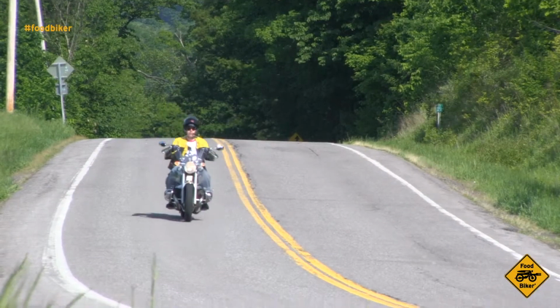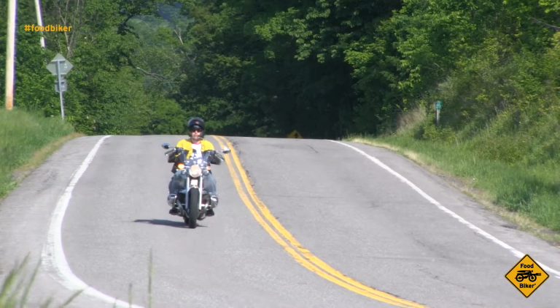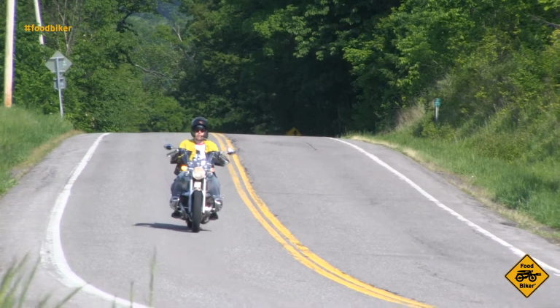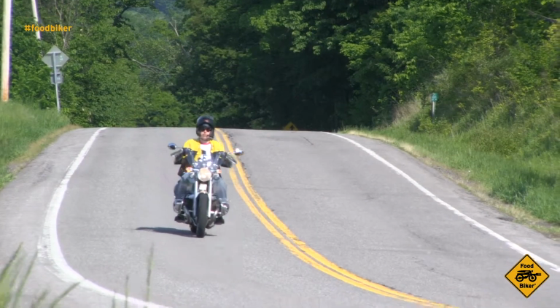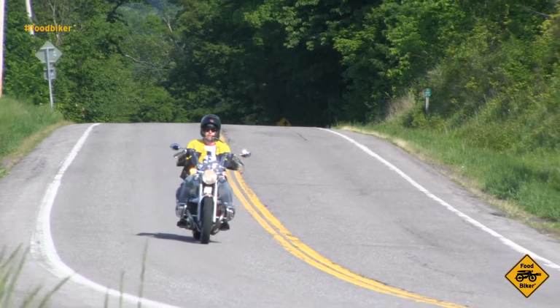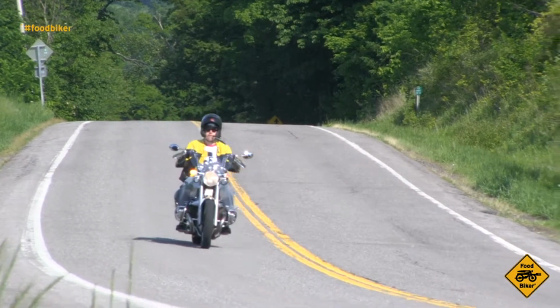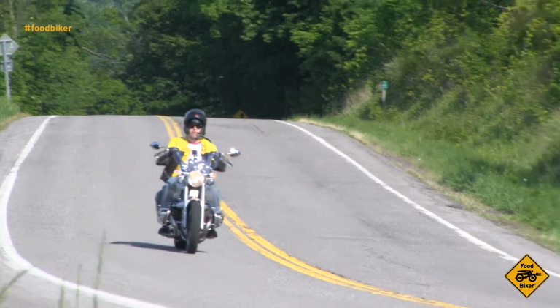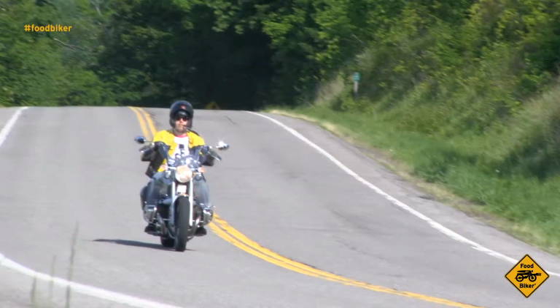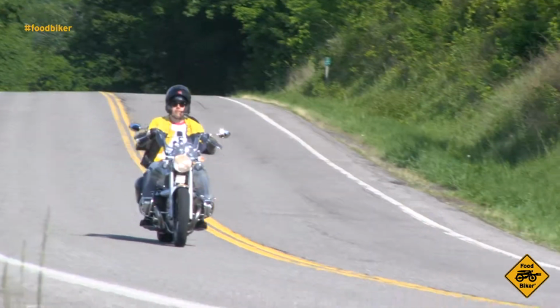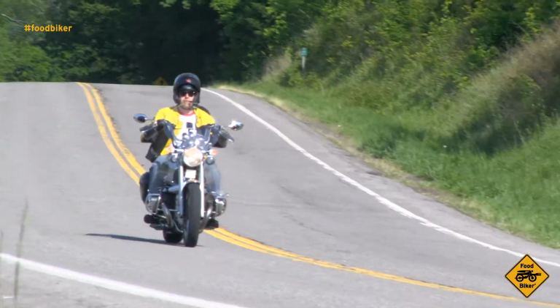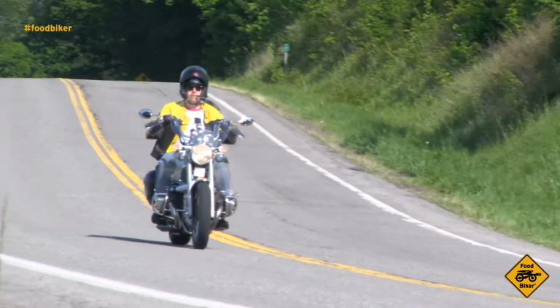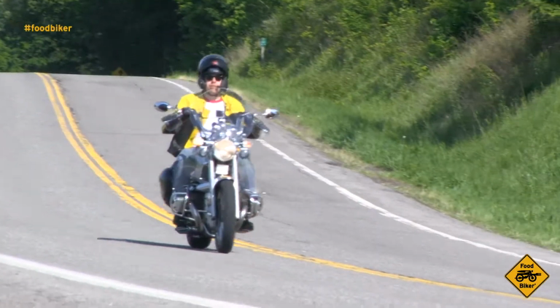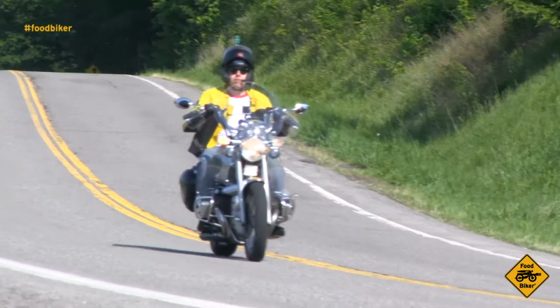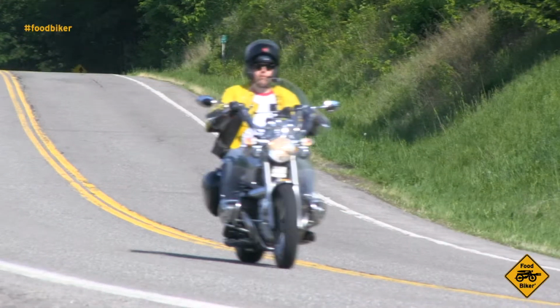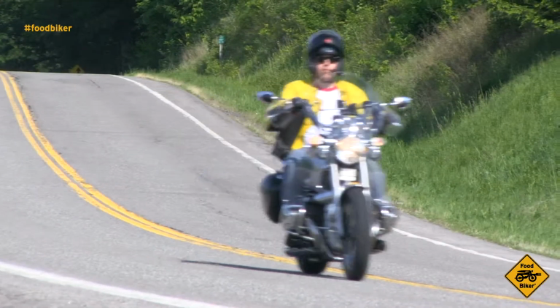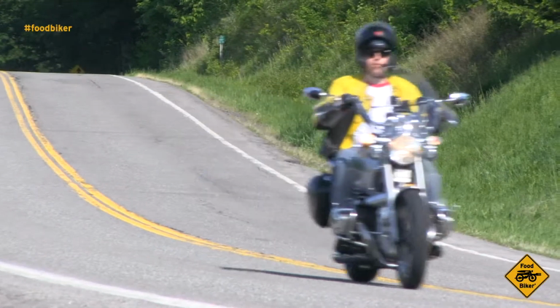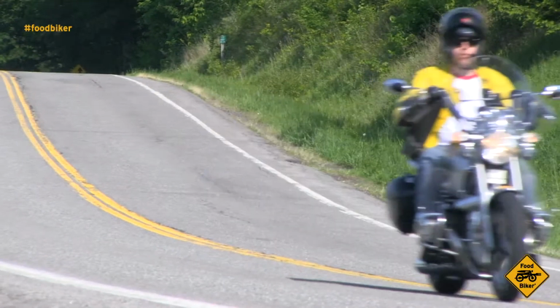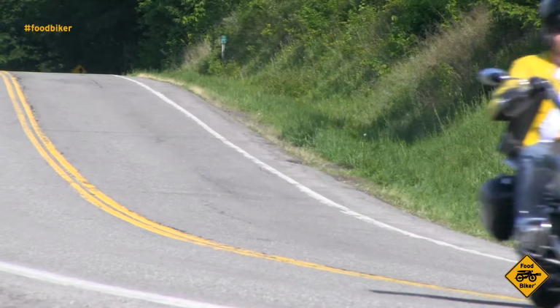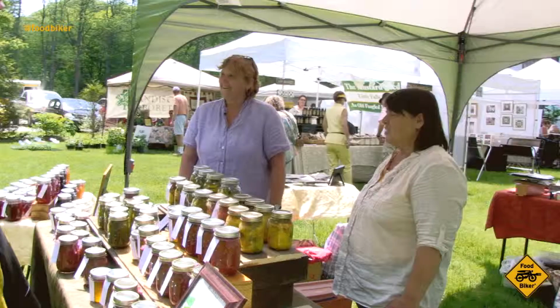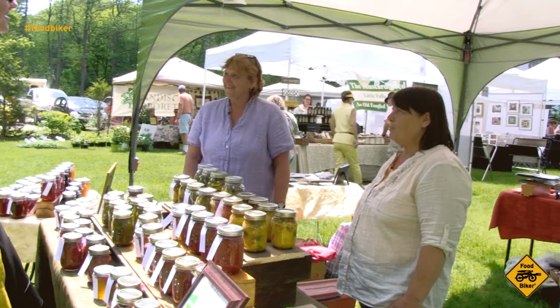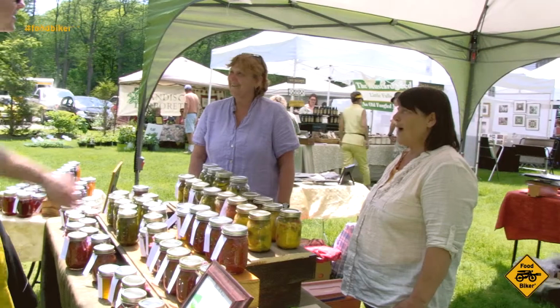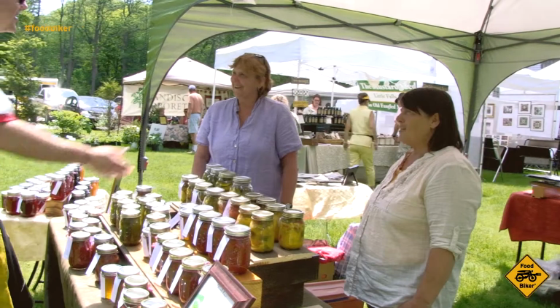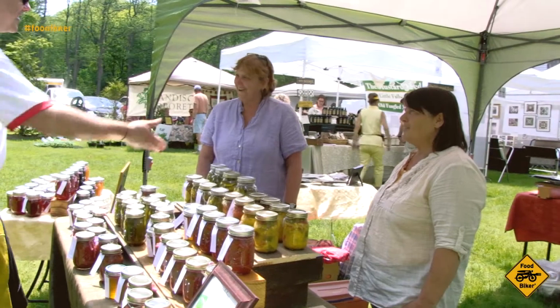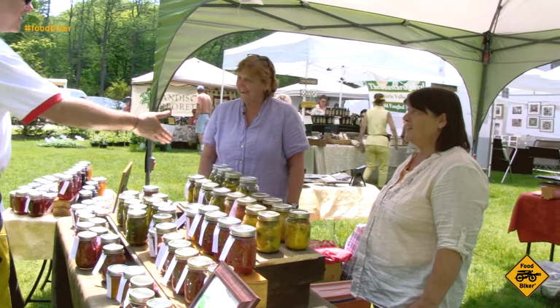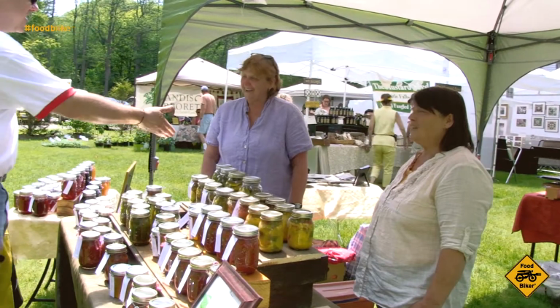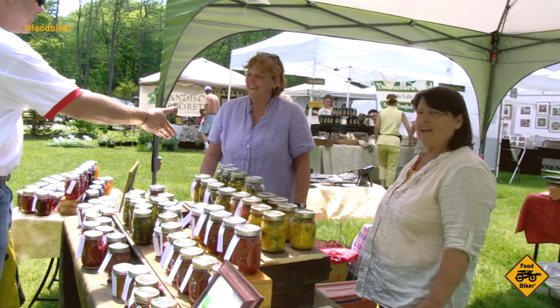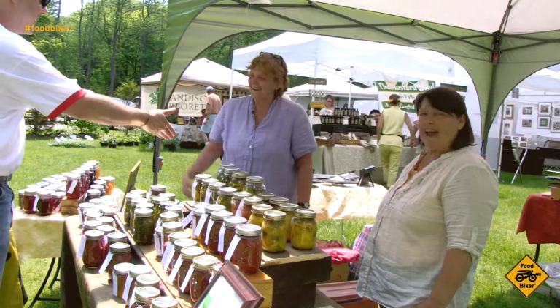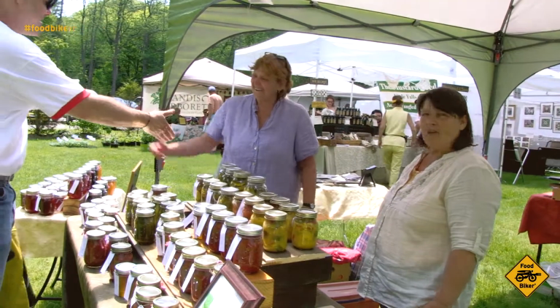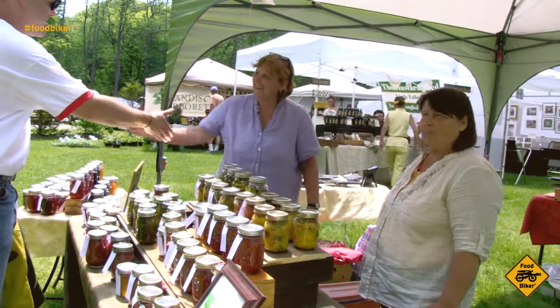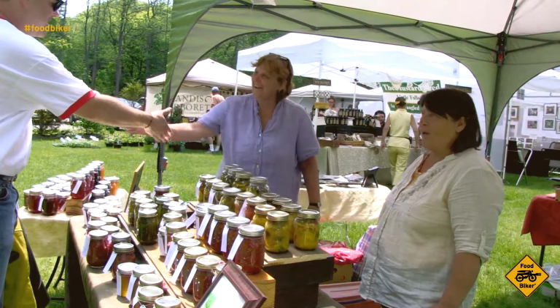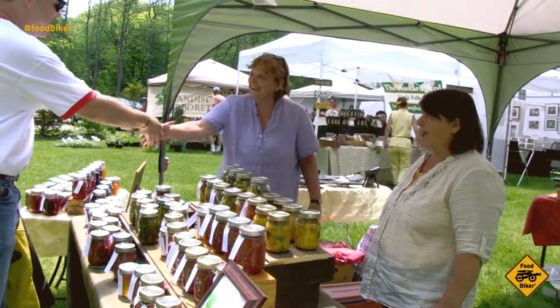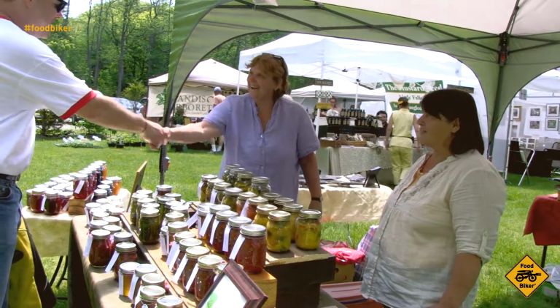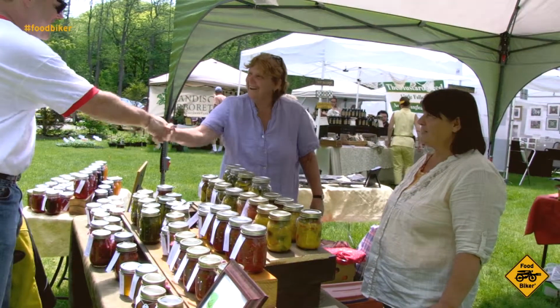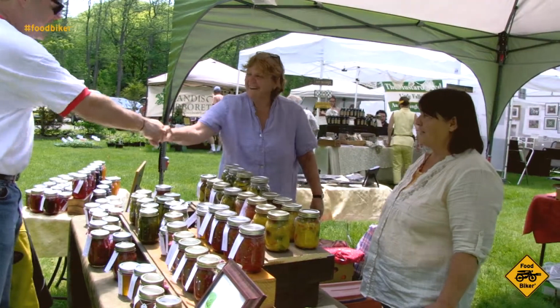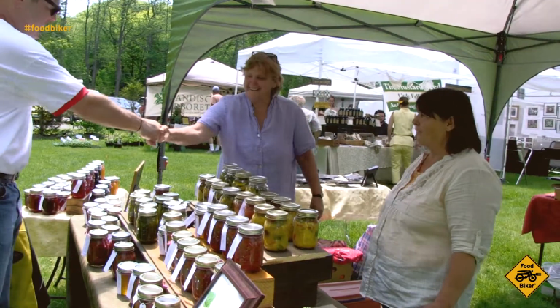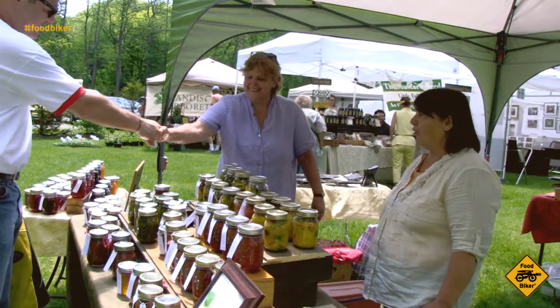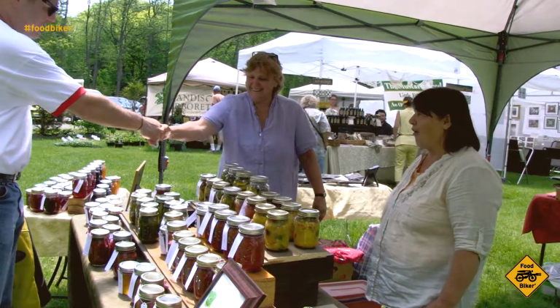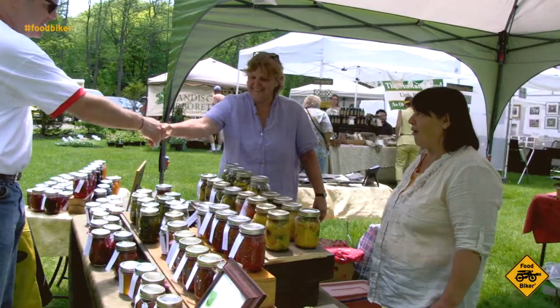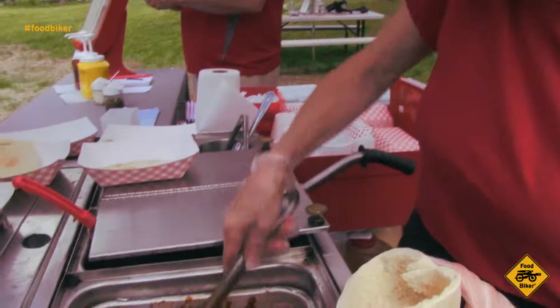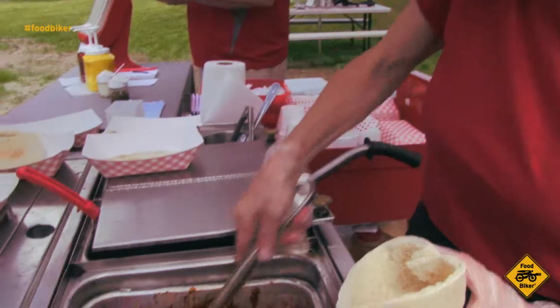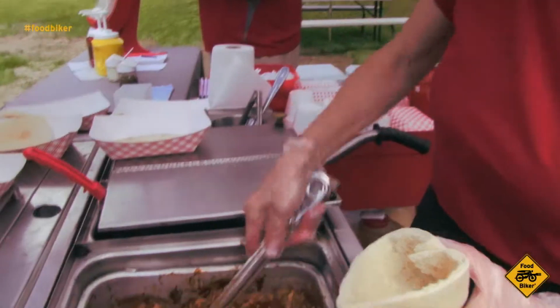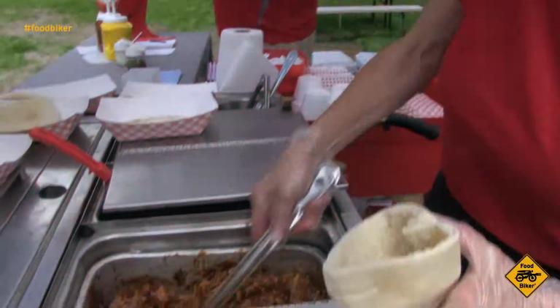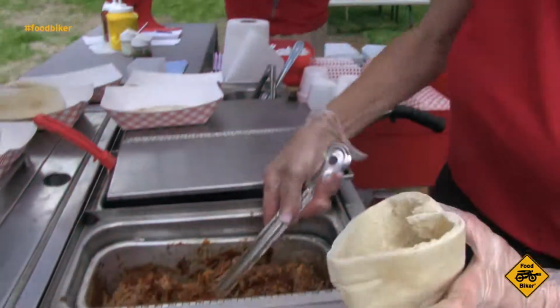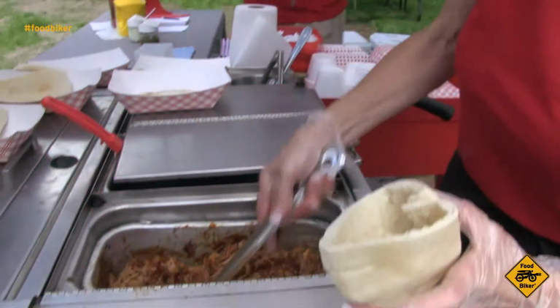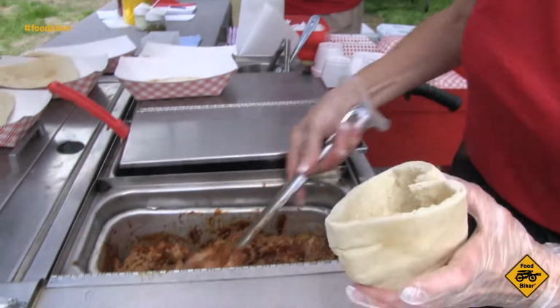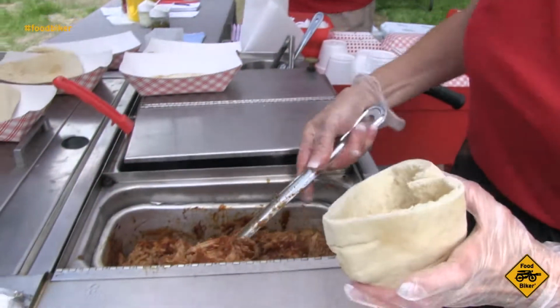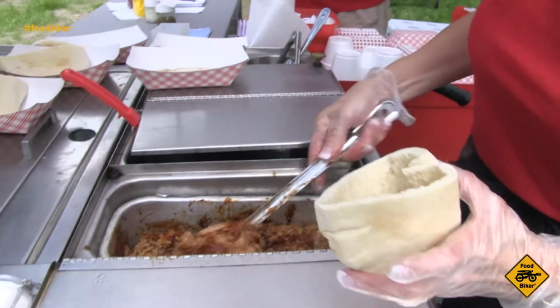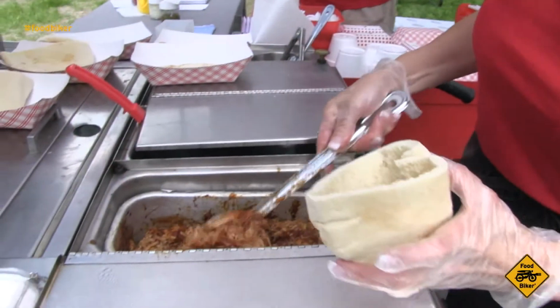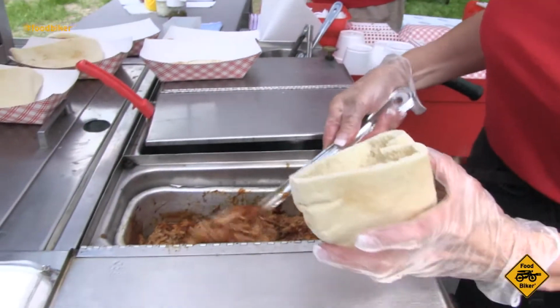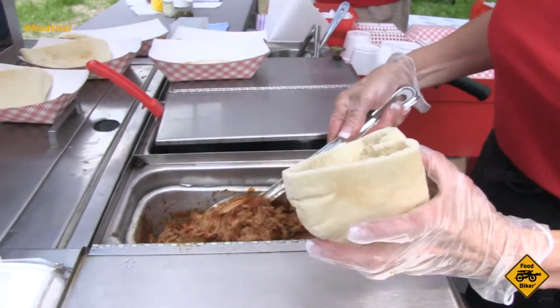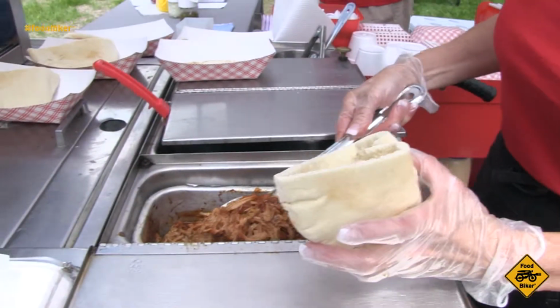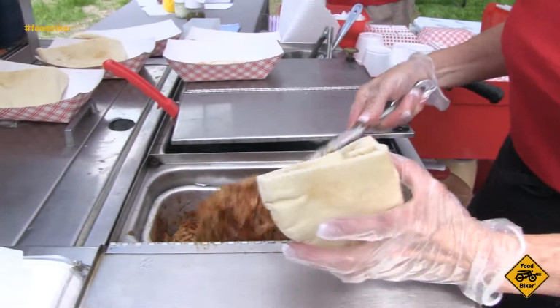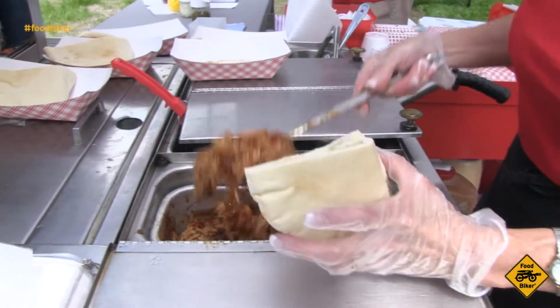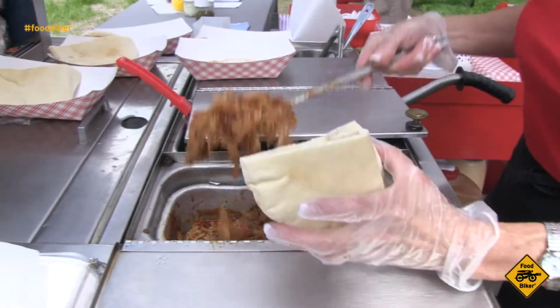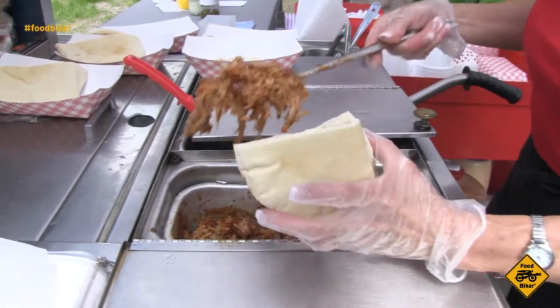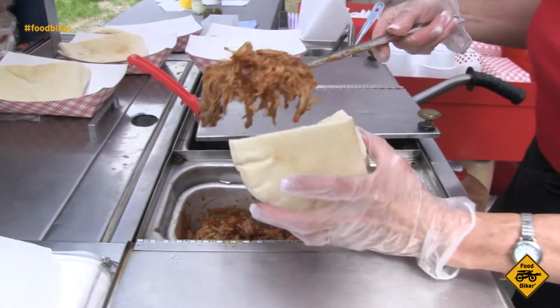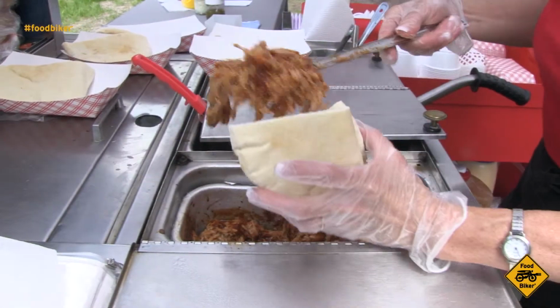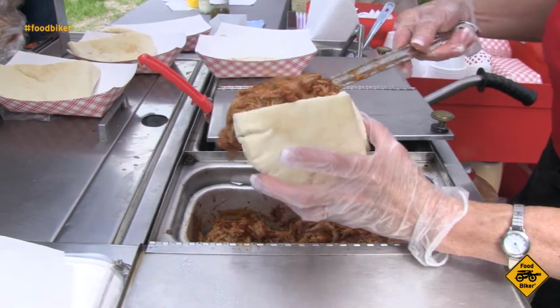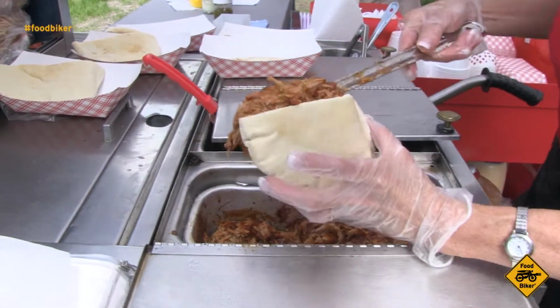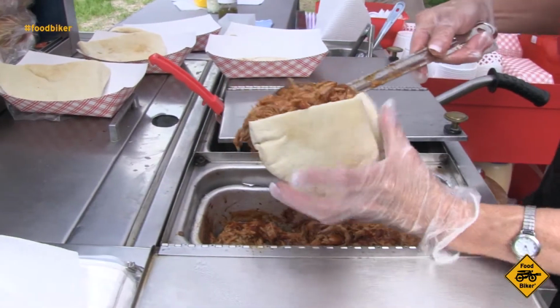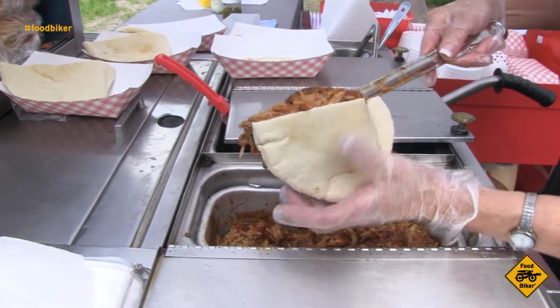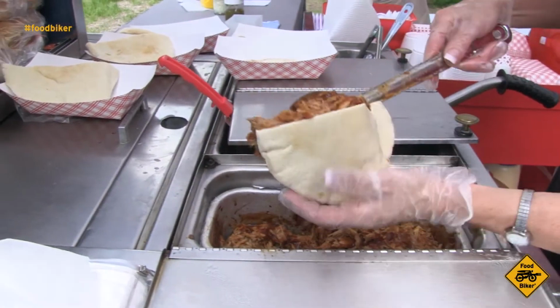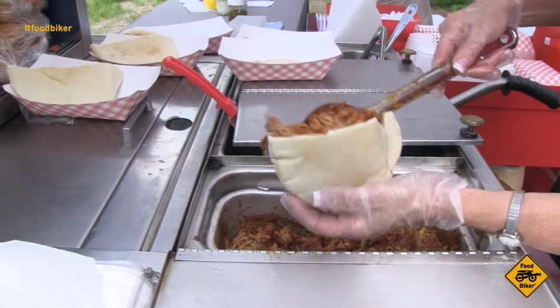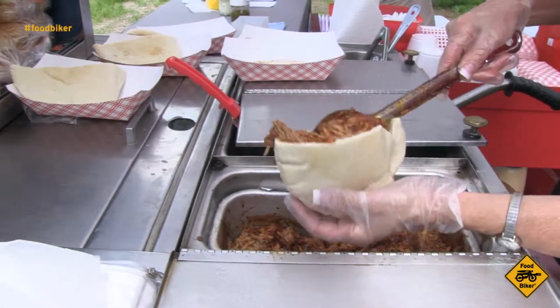Previously on Foodbiker: it's passing it down and passing it along — my pulled pork. It's pork tenderloin. I hand pull it.